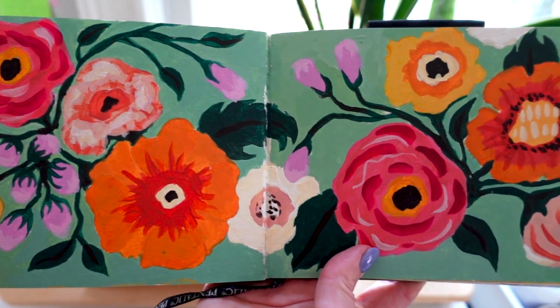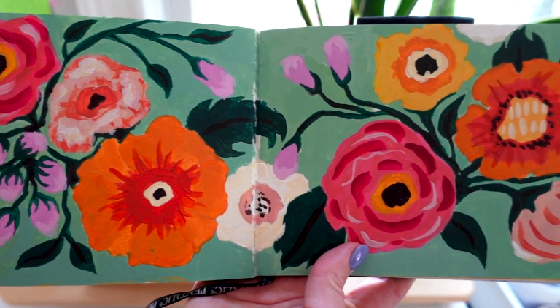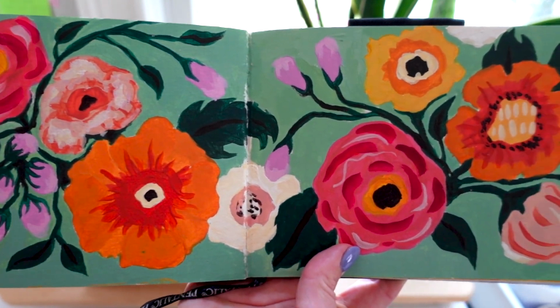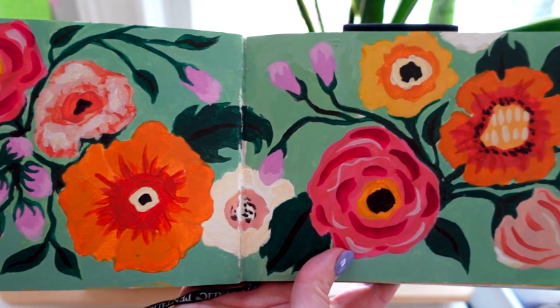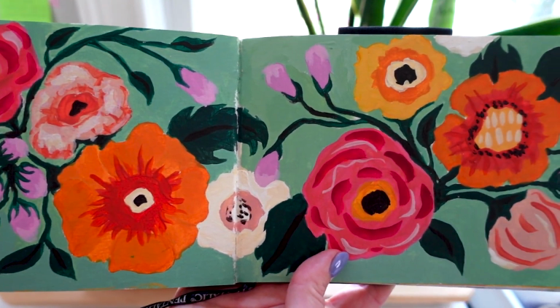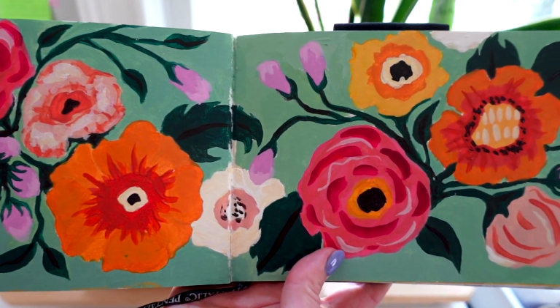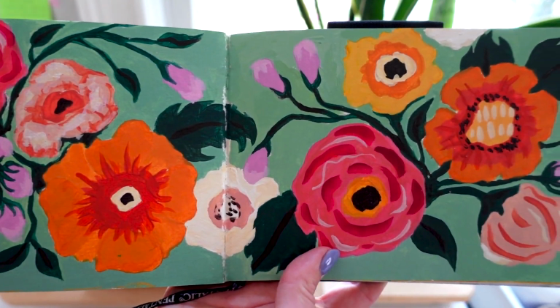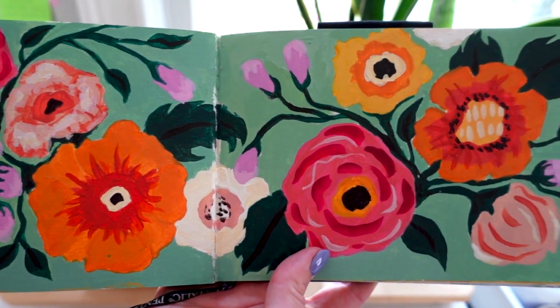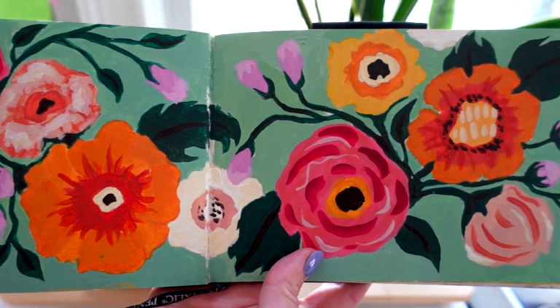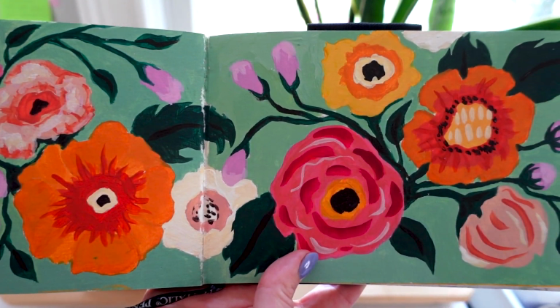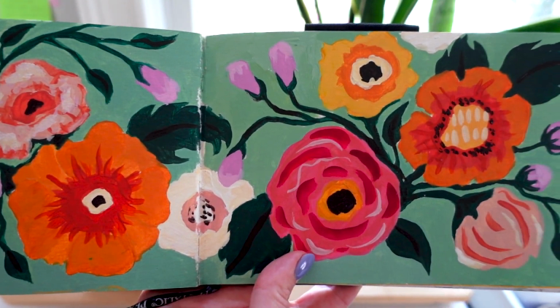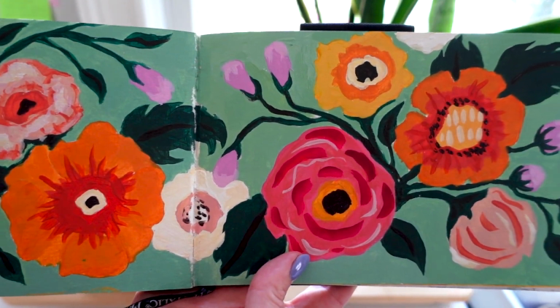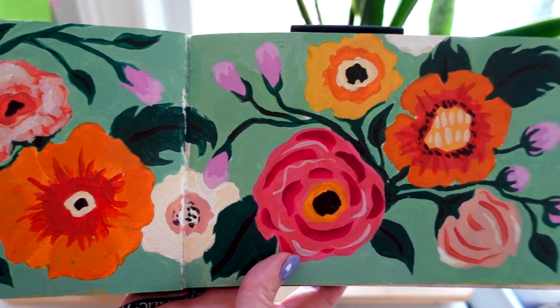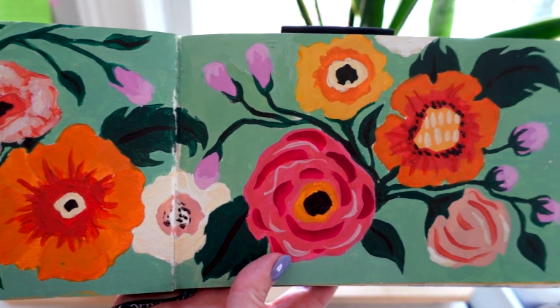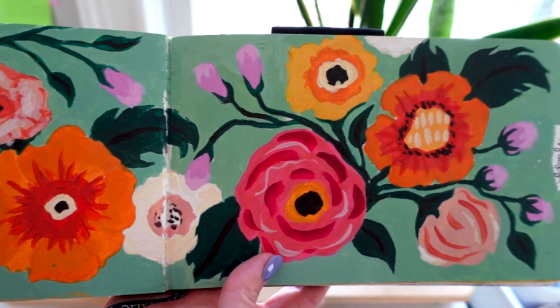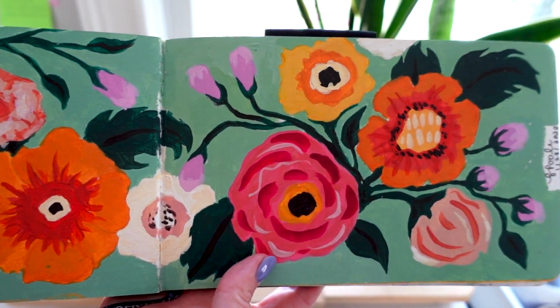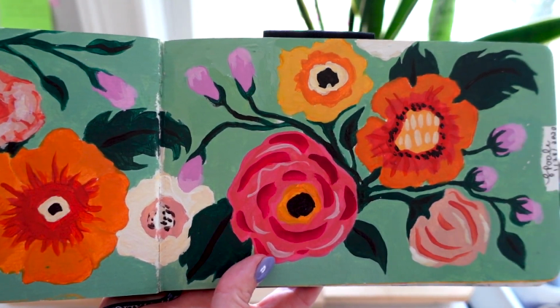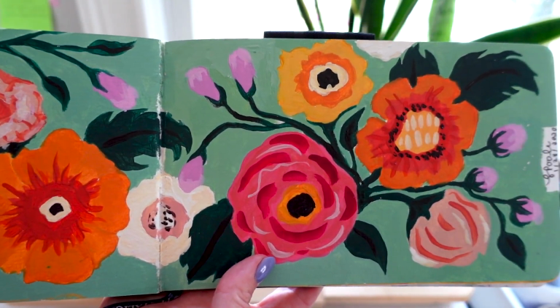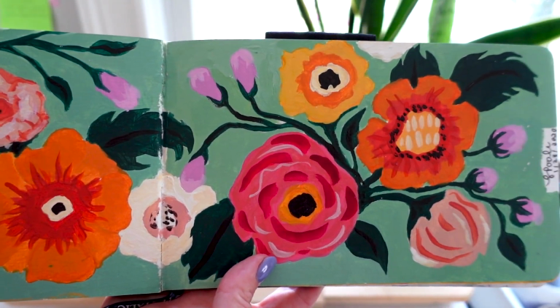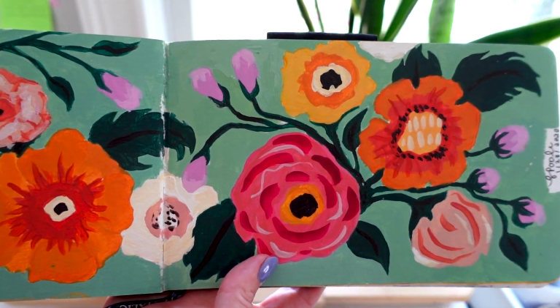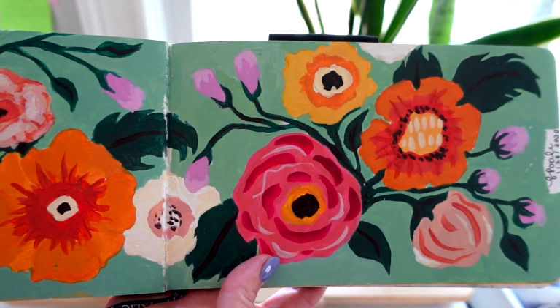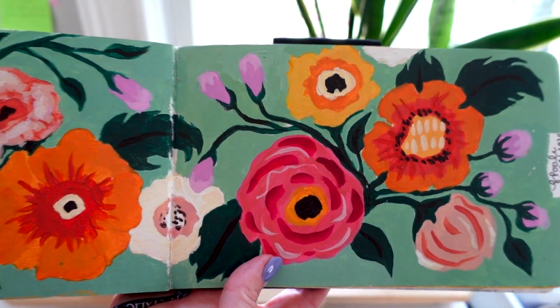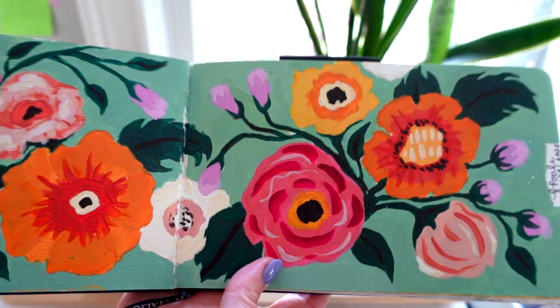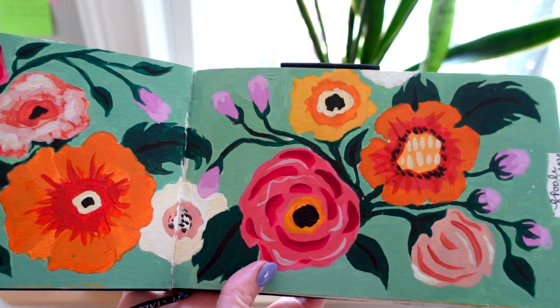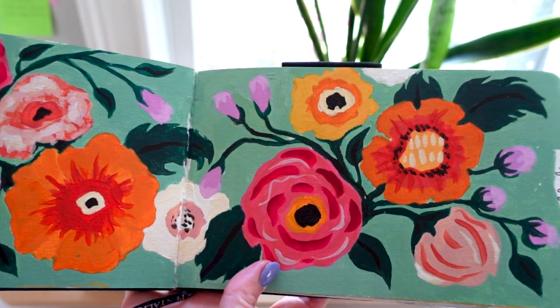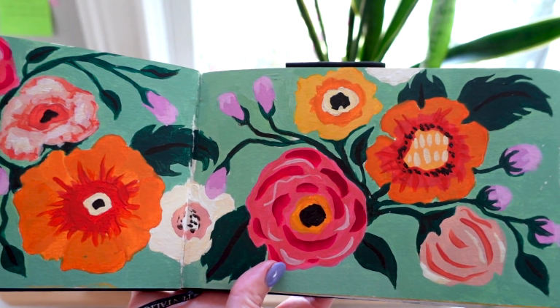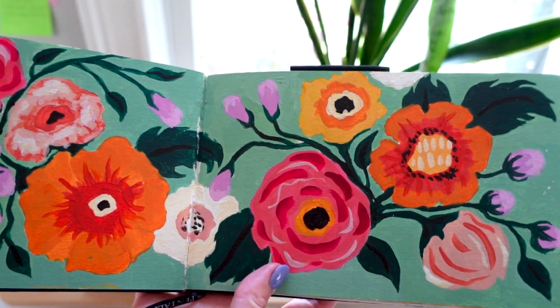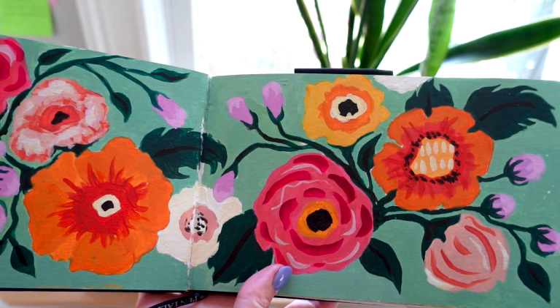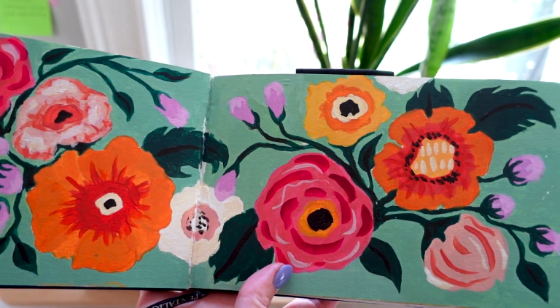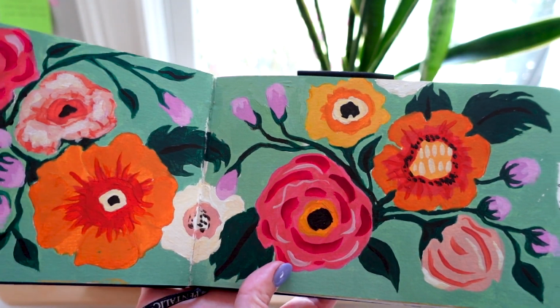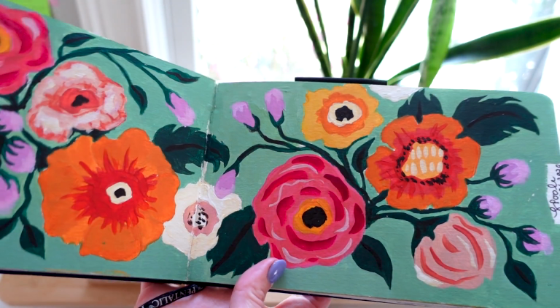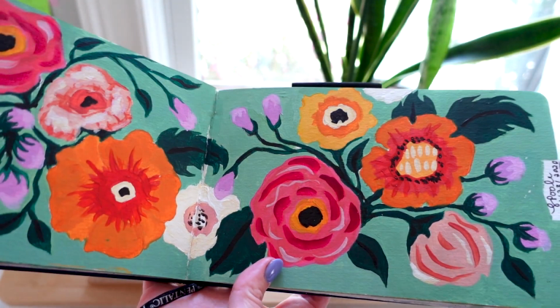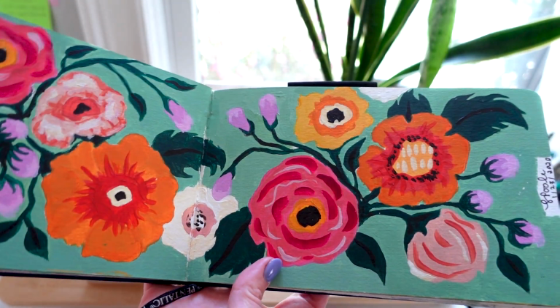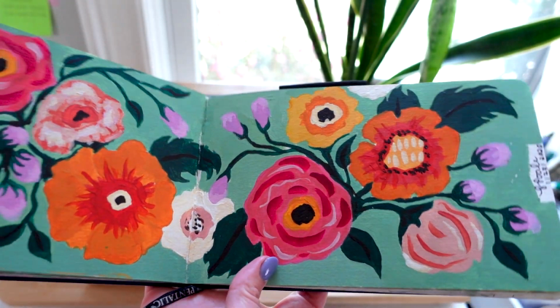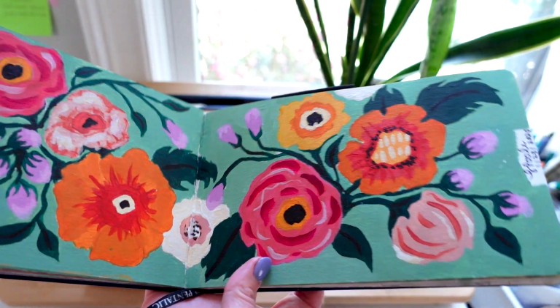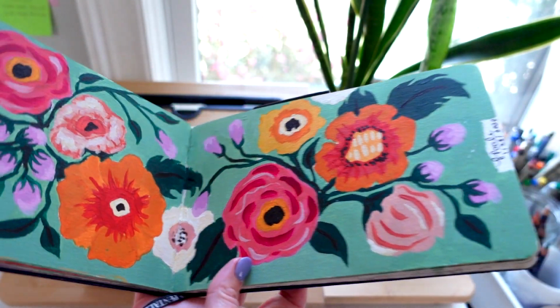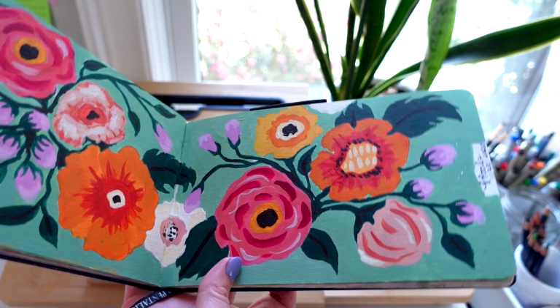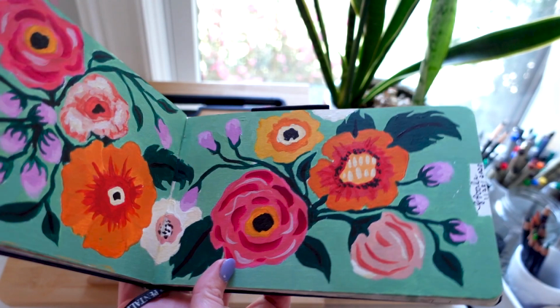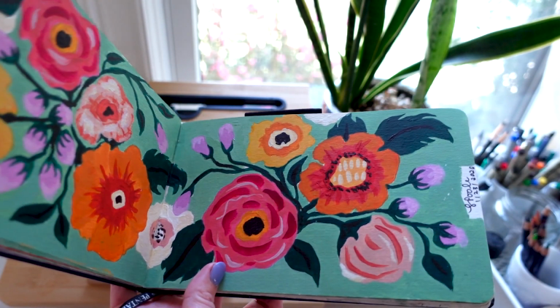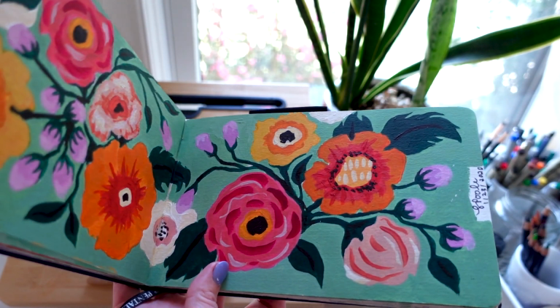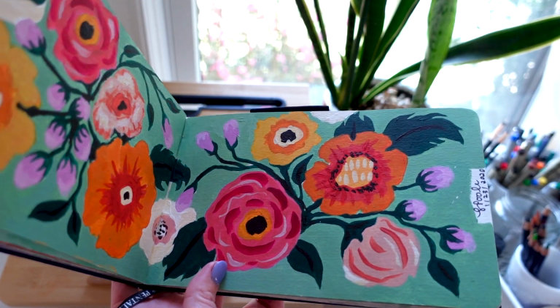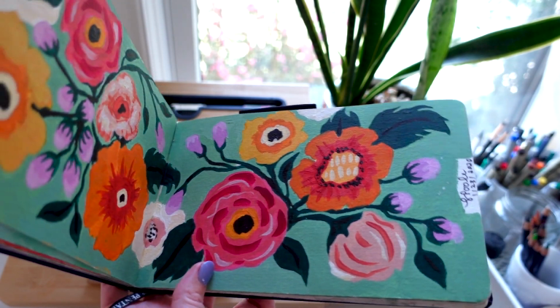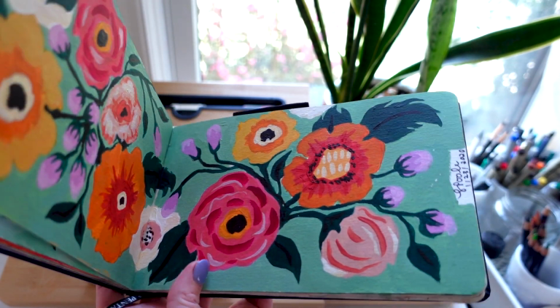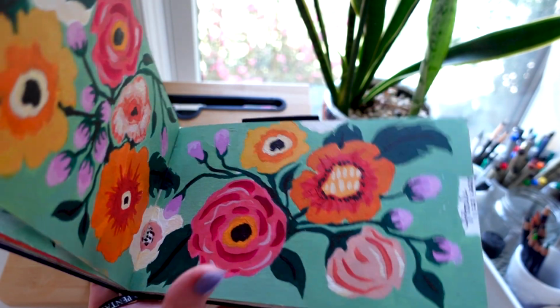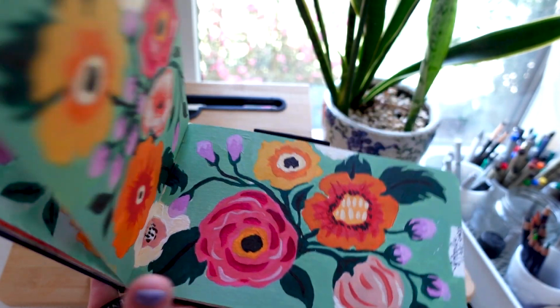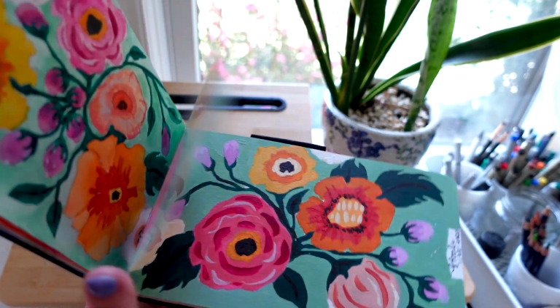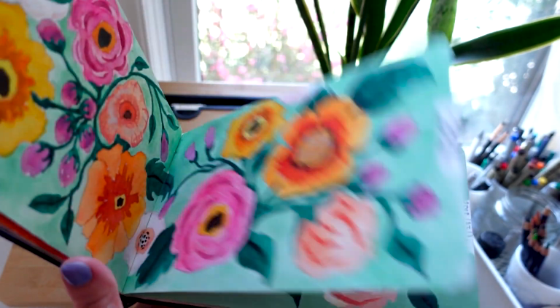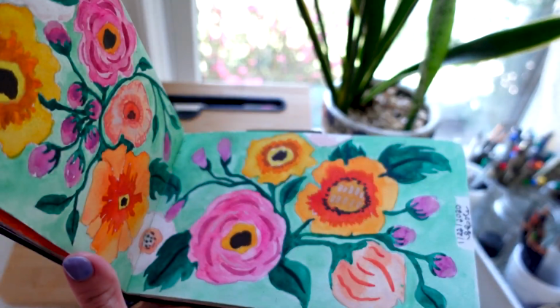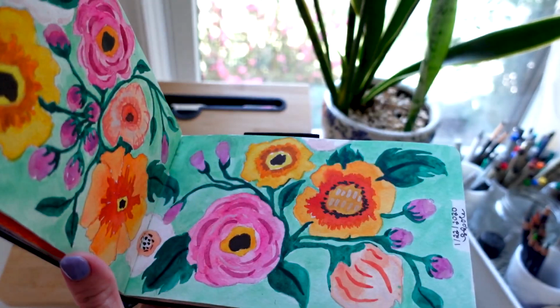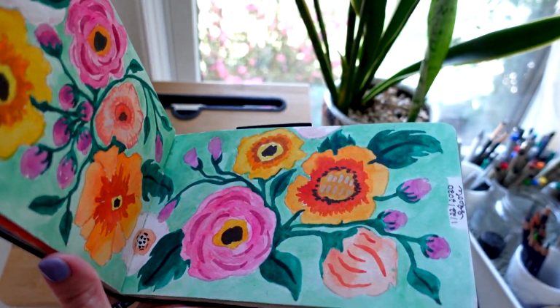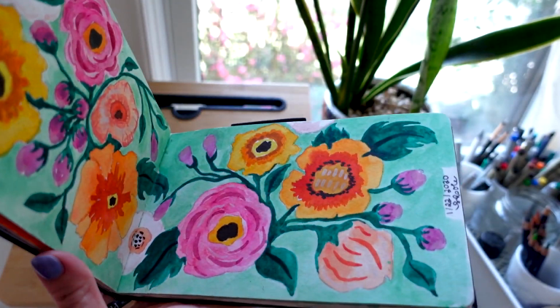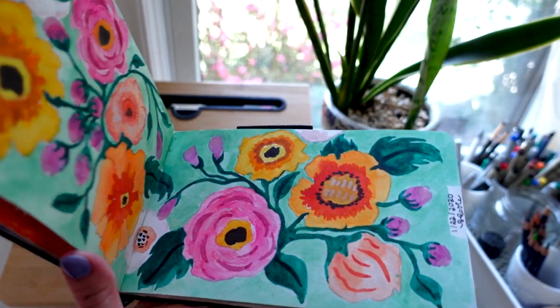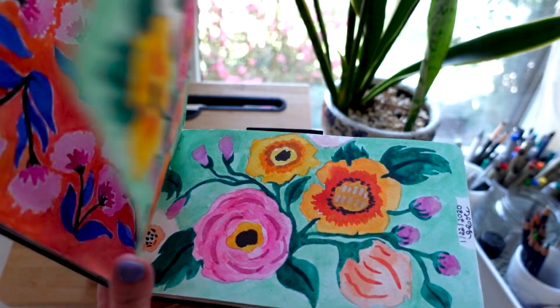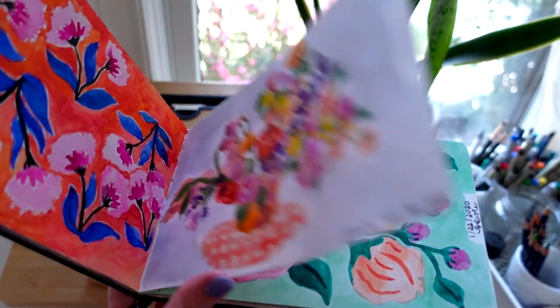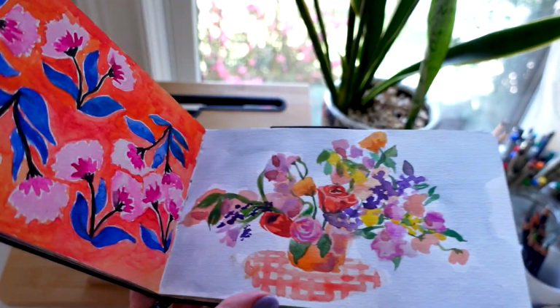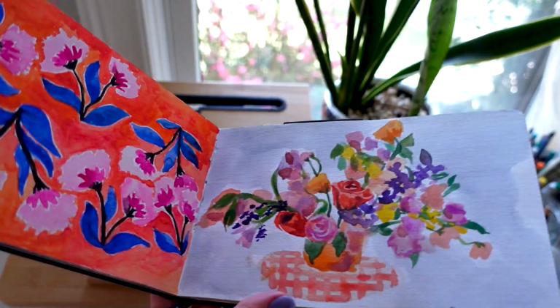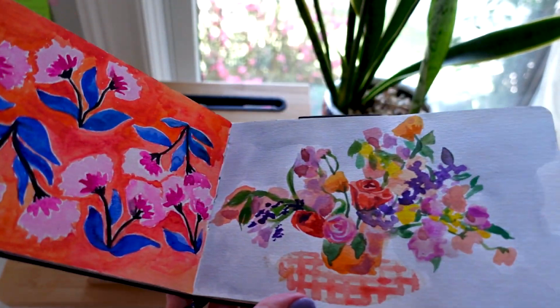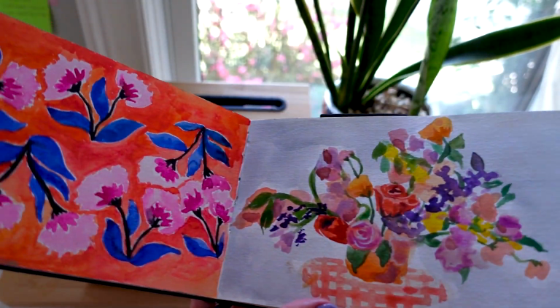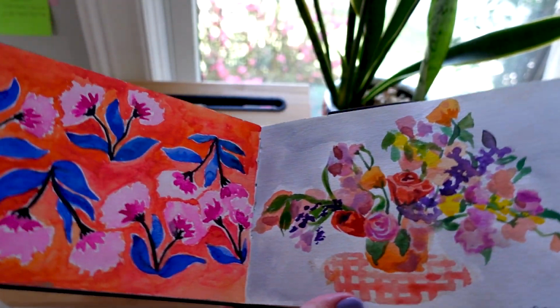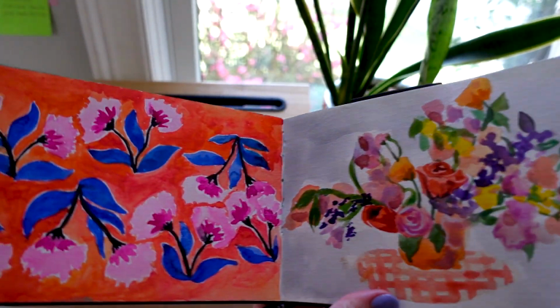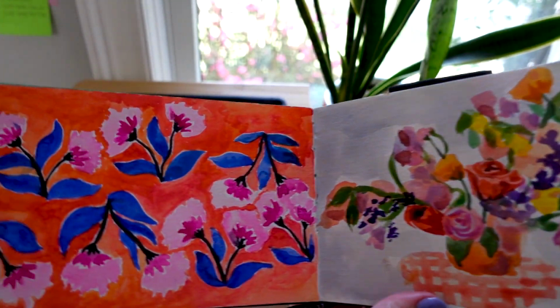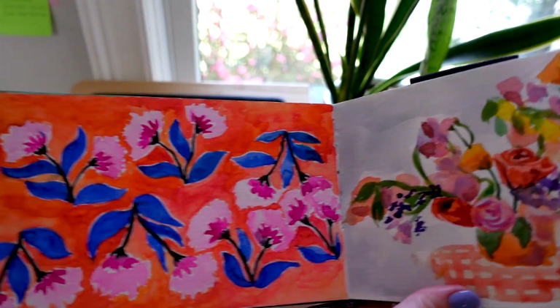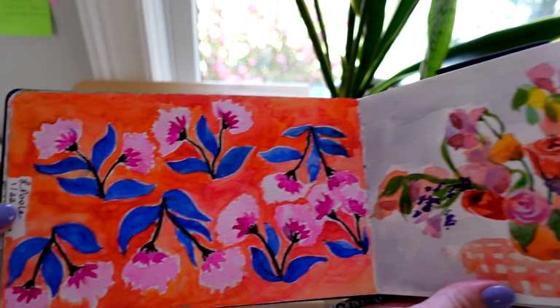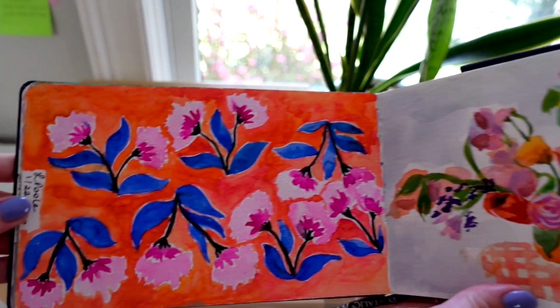I don't really recommend acrylic for working in a sketchbook. Sometimes it gets a little sticky, but I skipped a page so let me go back.